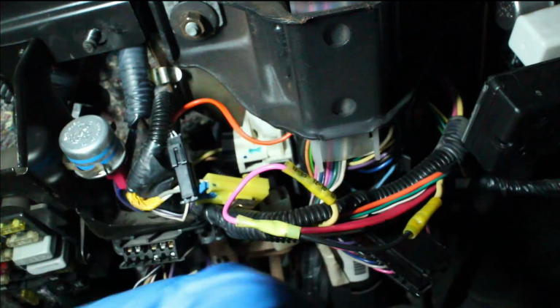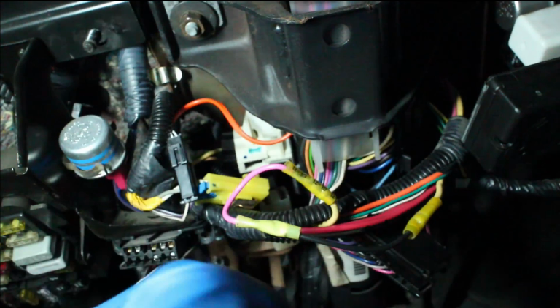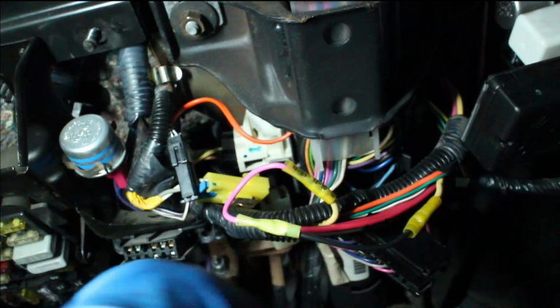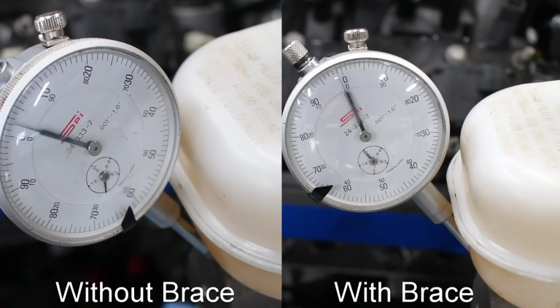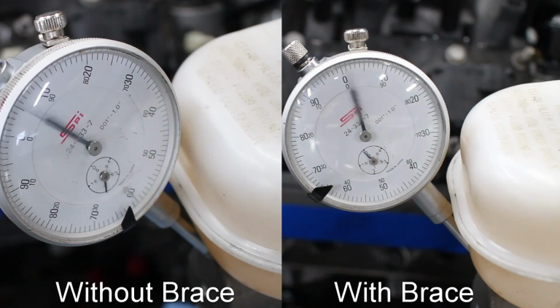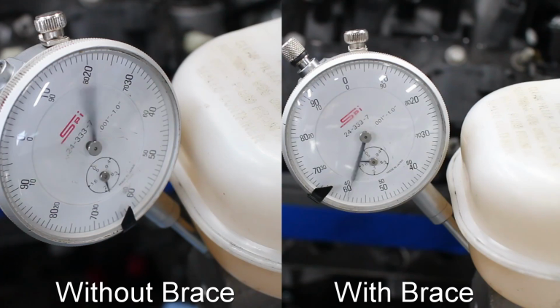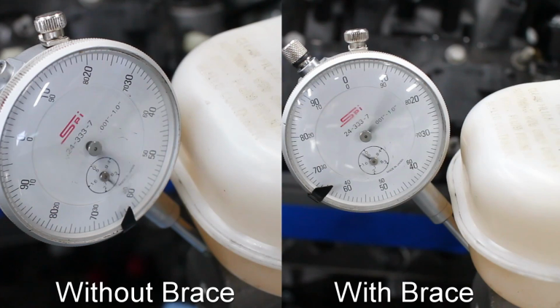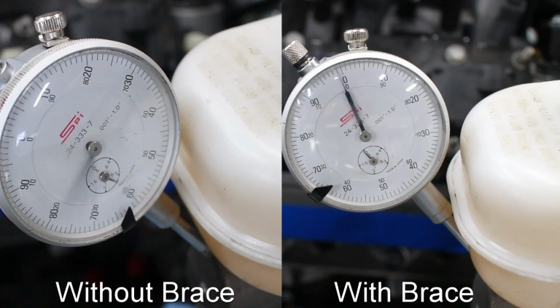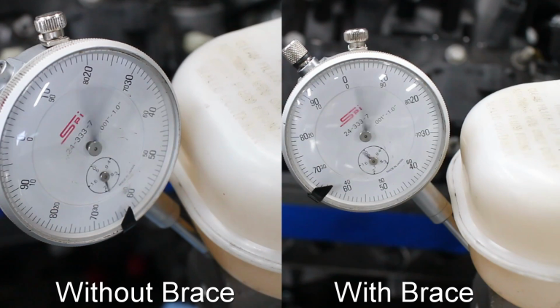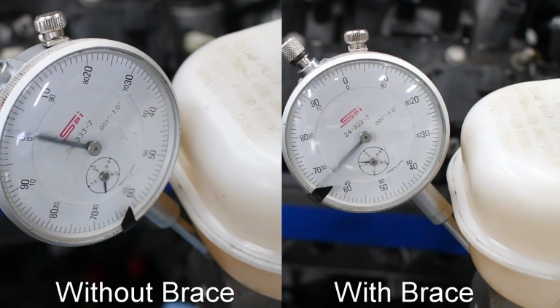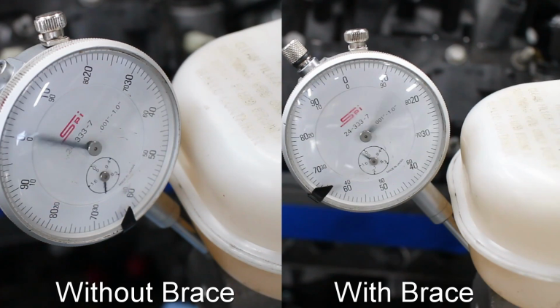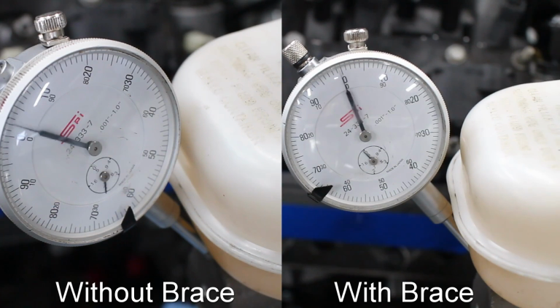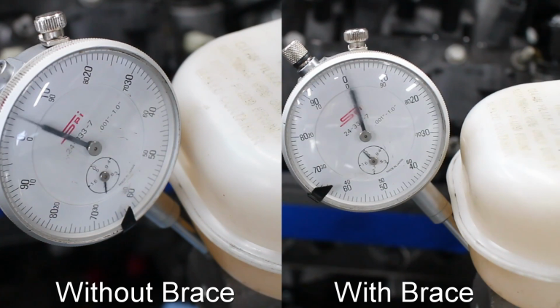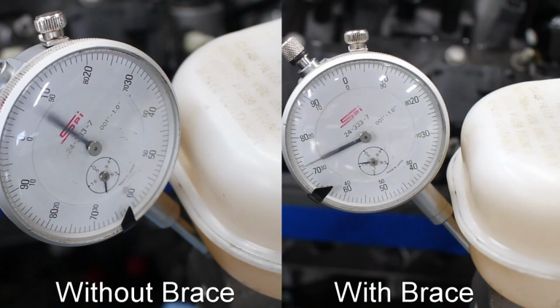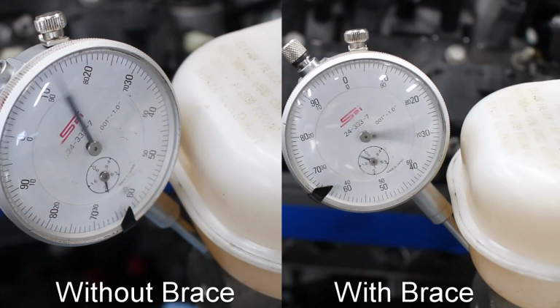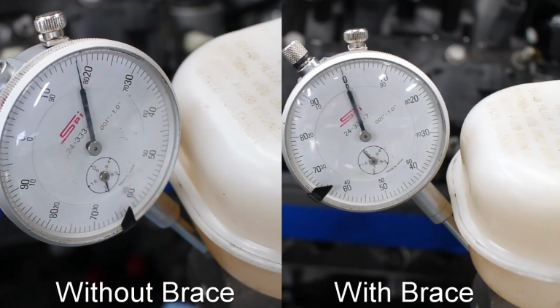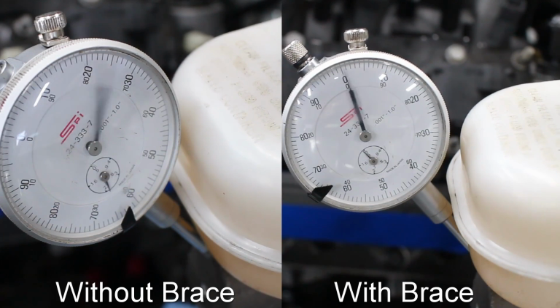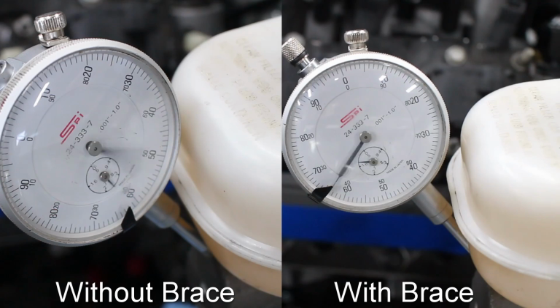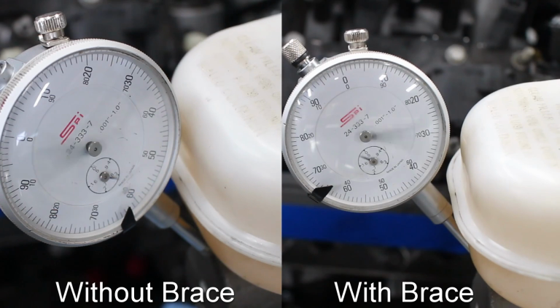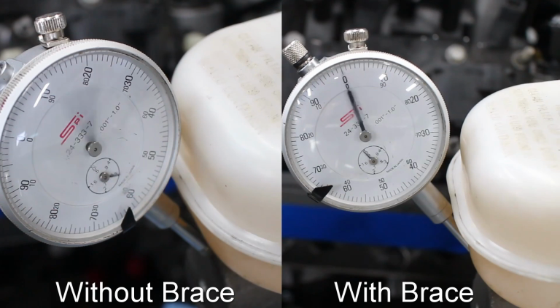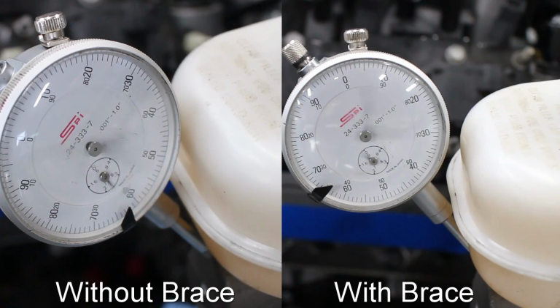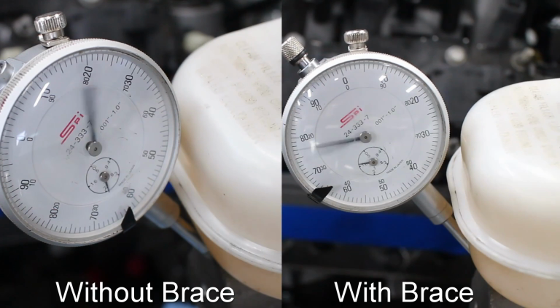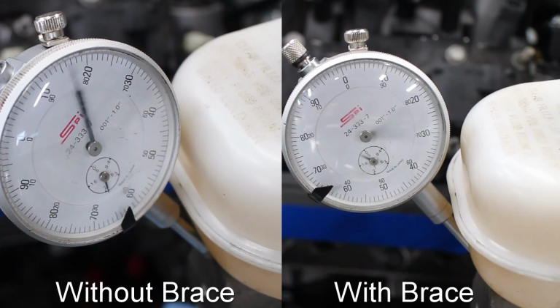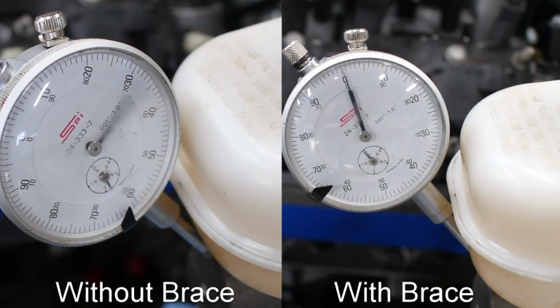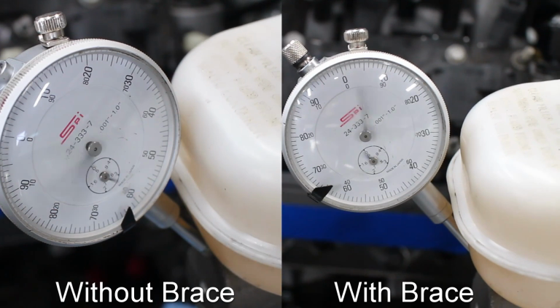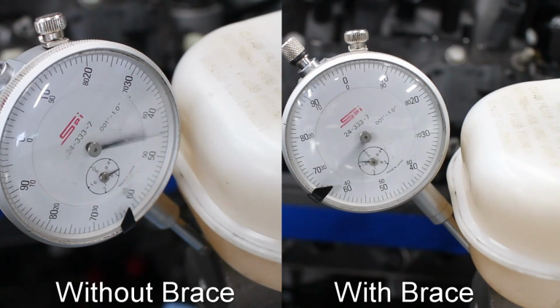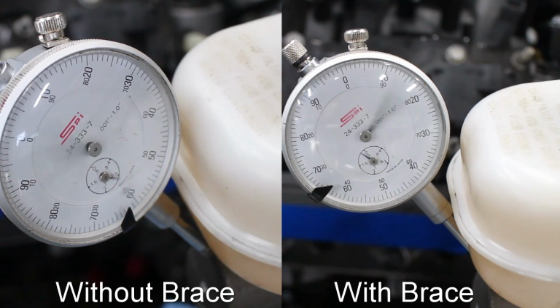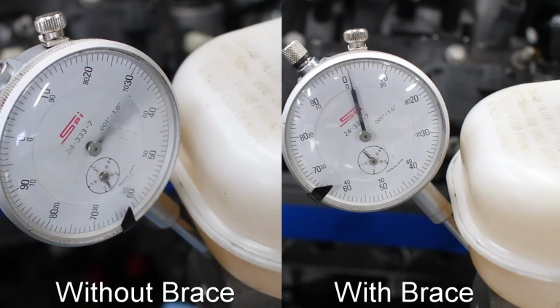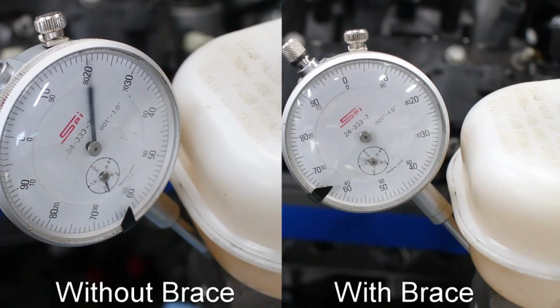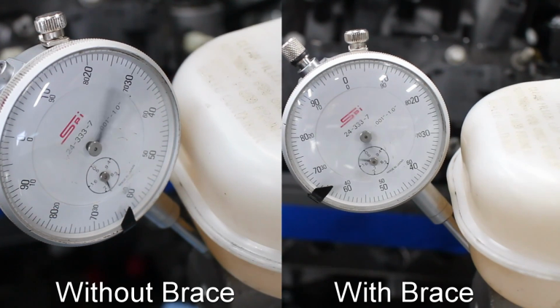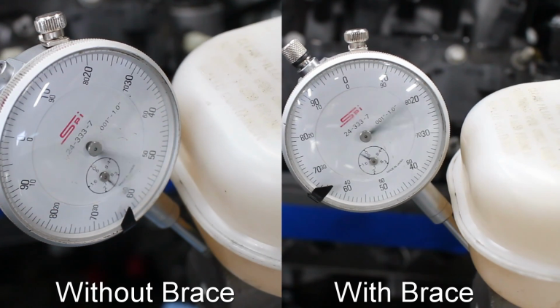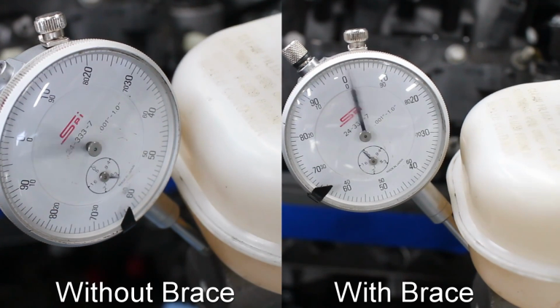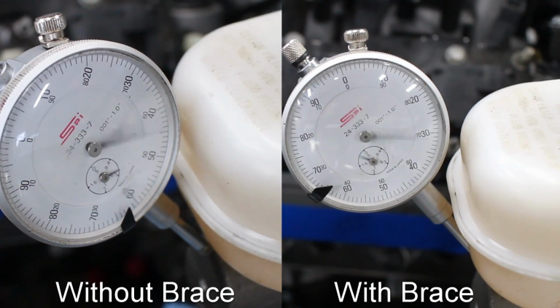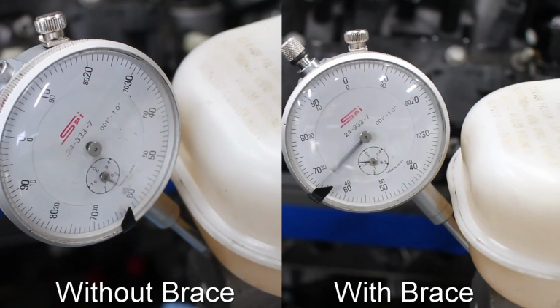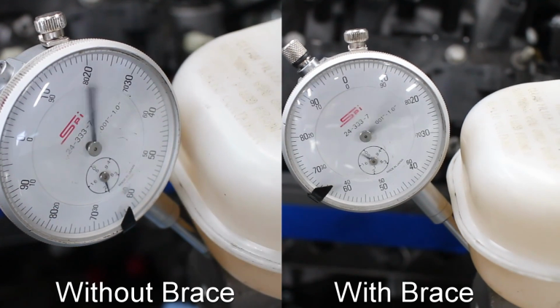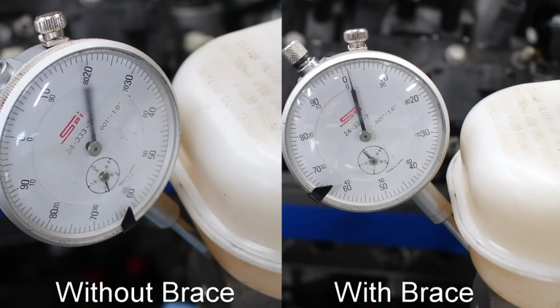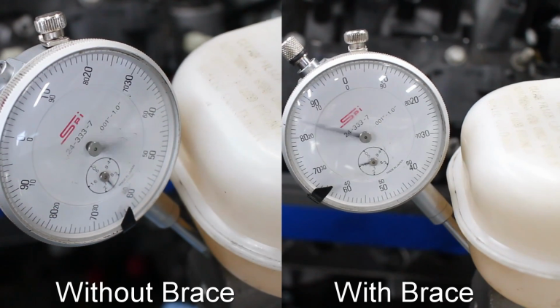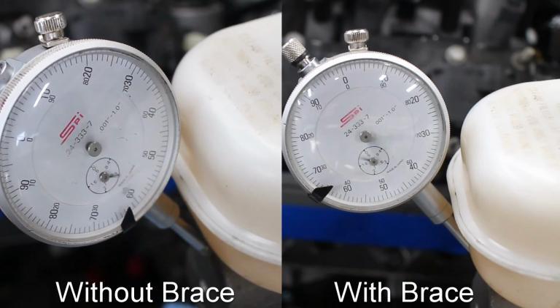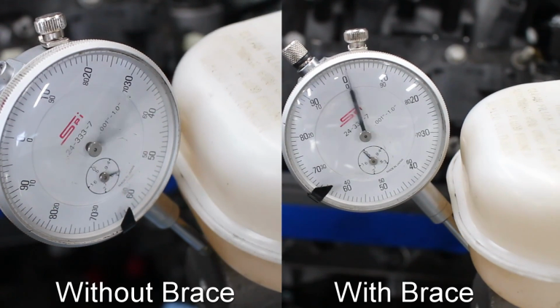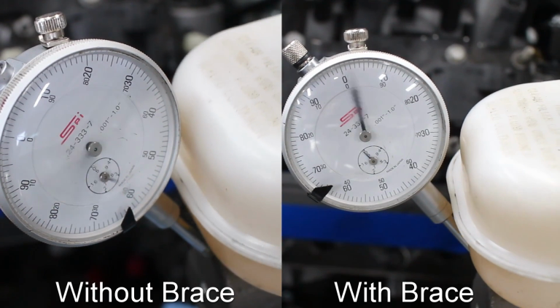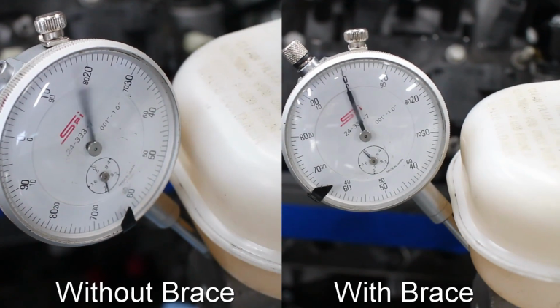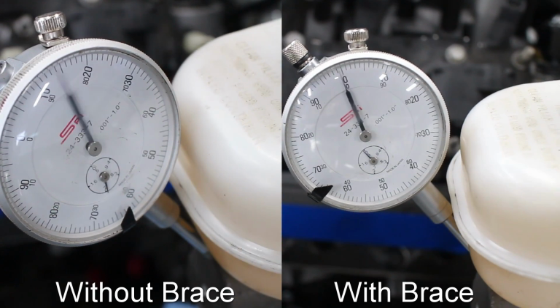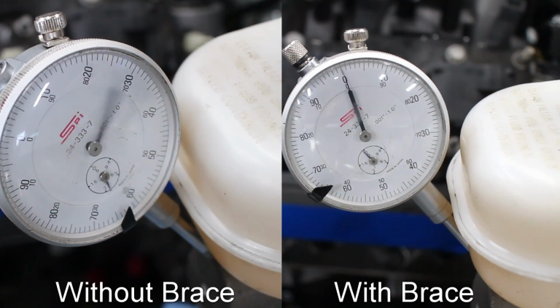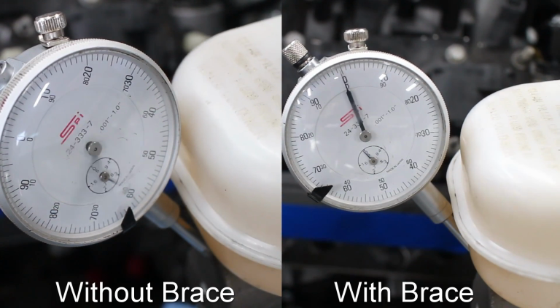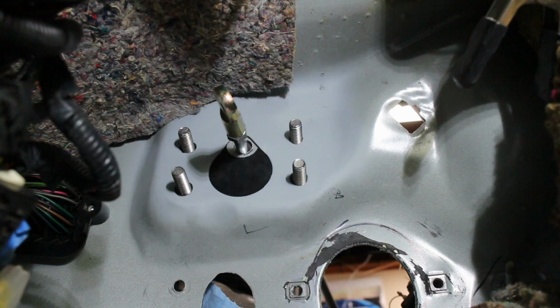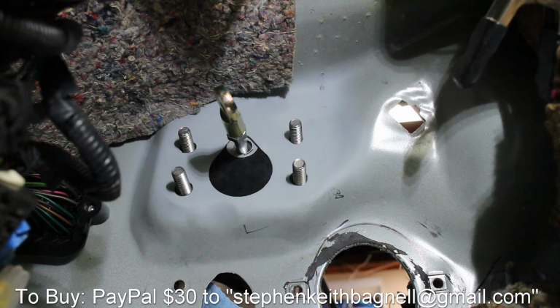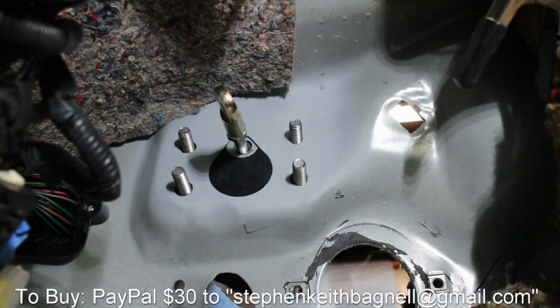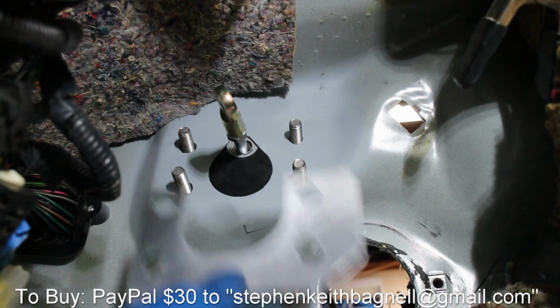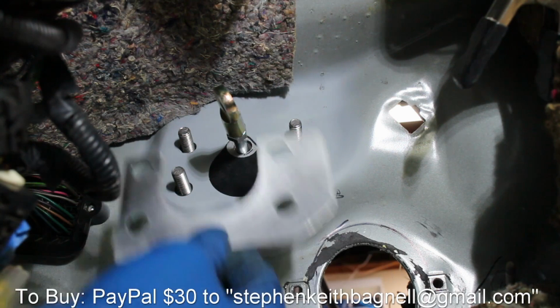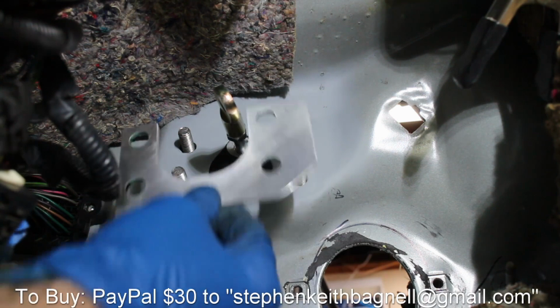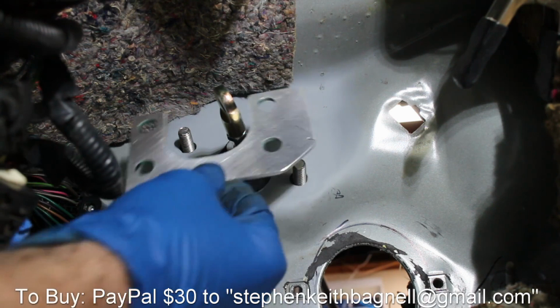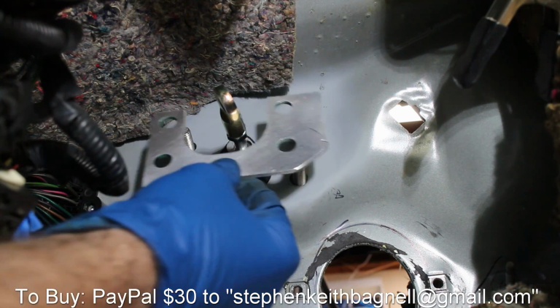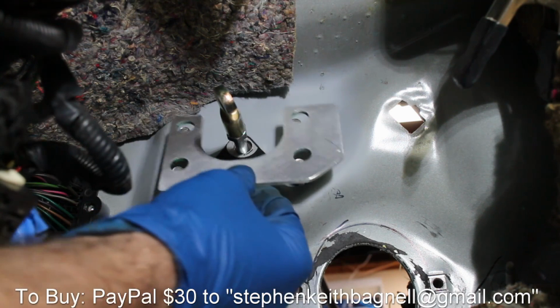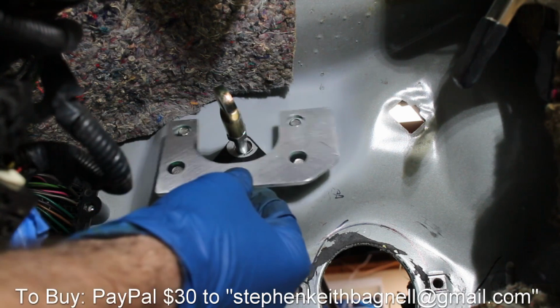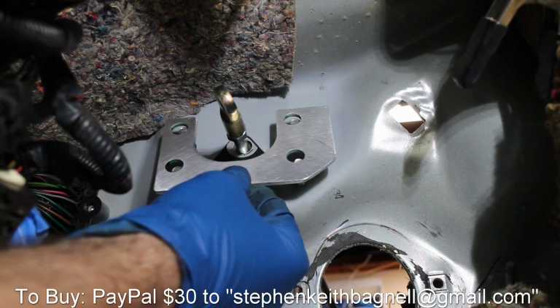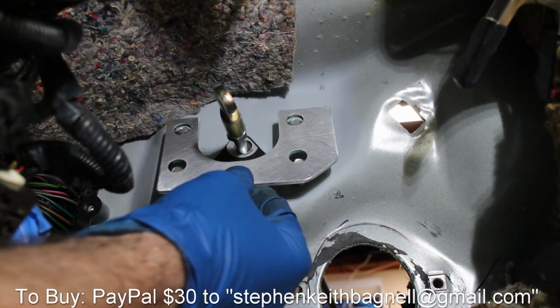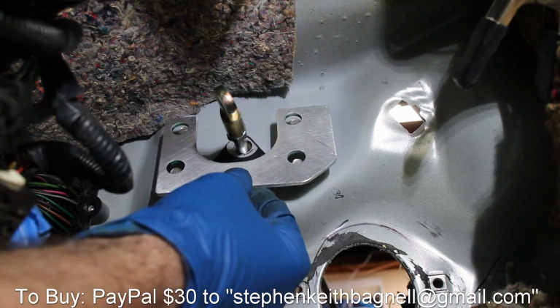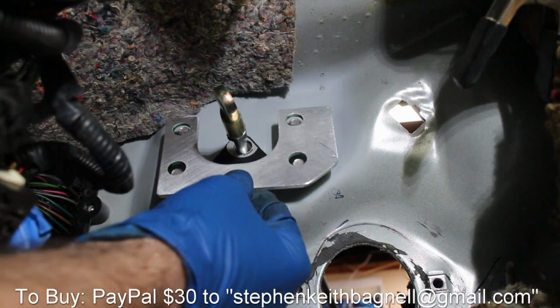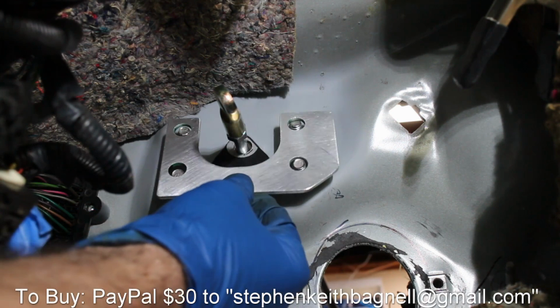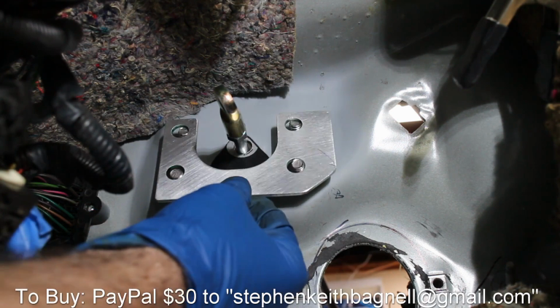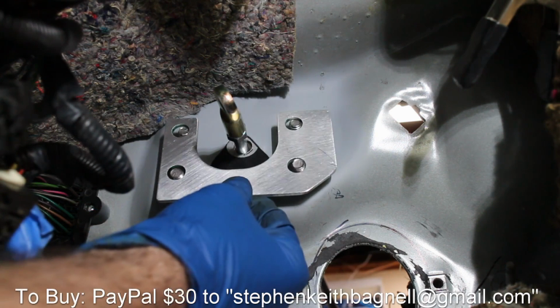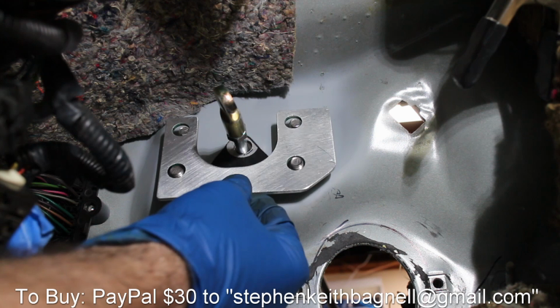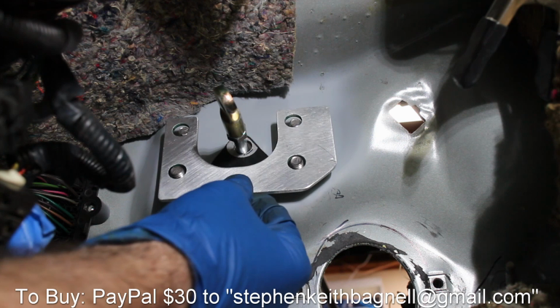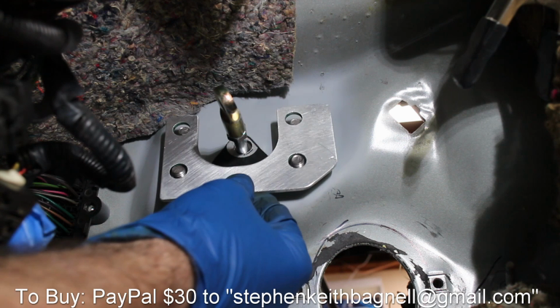As you can see on my manual brake car, the reduction of firewall flex is quite a bit. Overall, the reduction is about 50%.